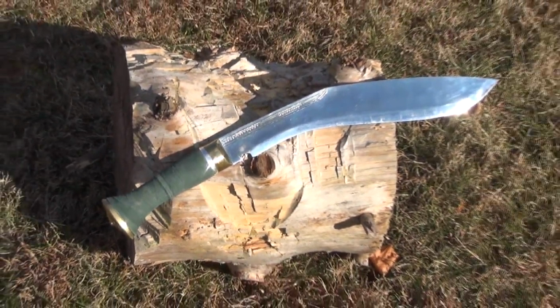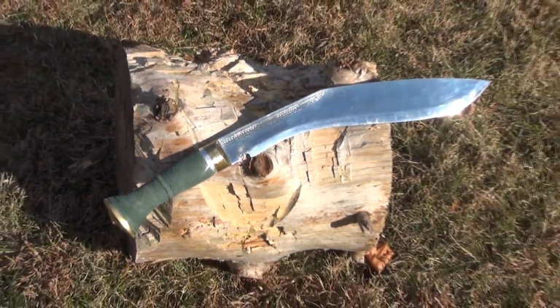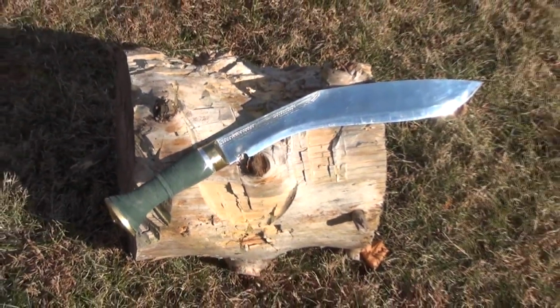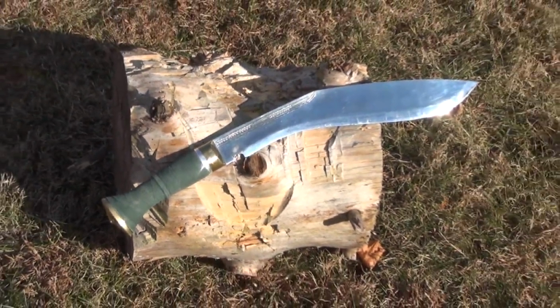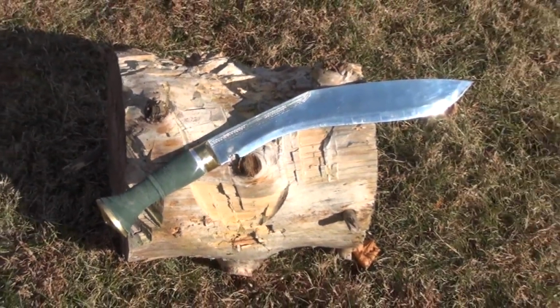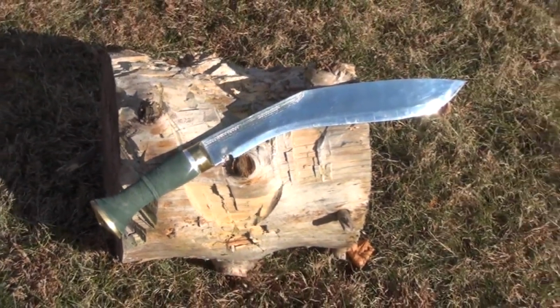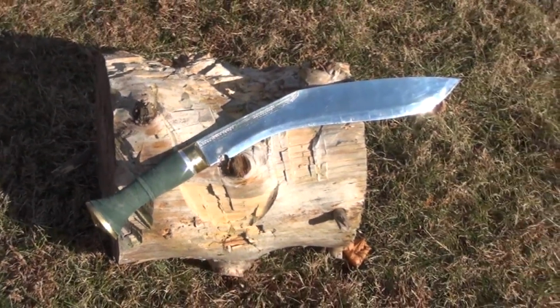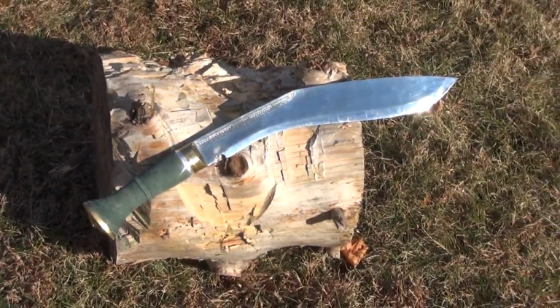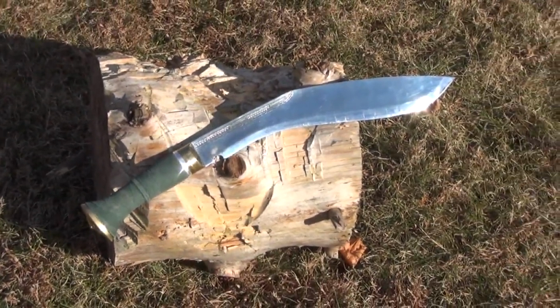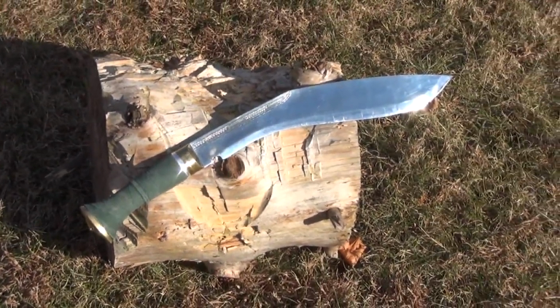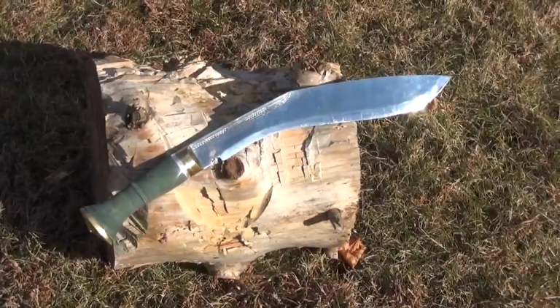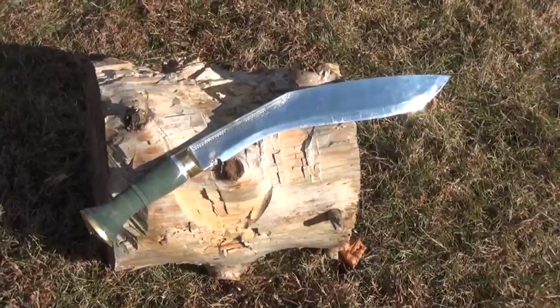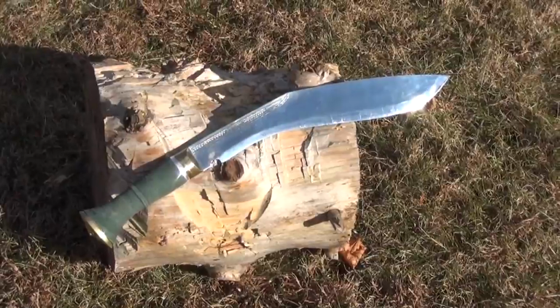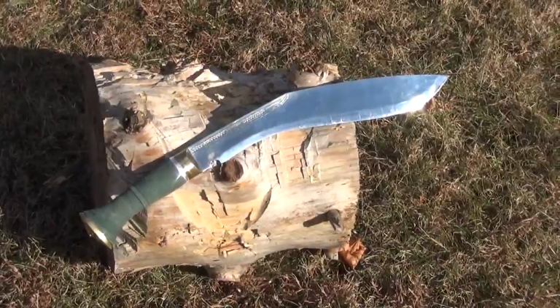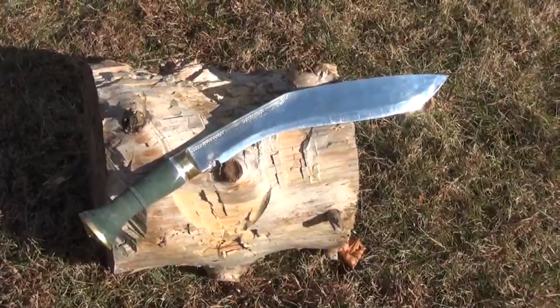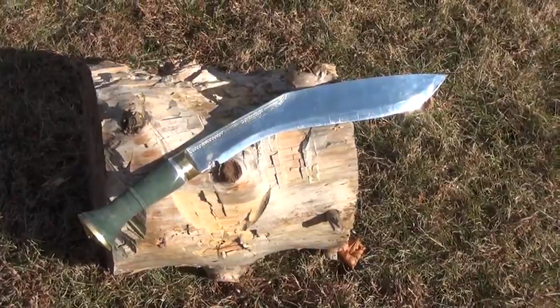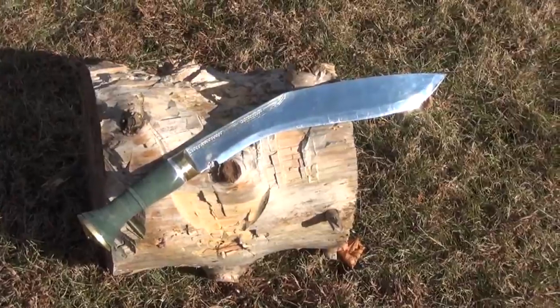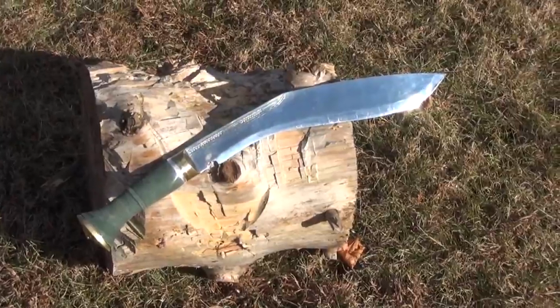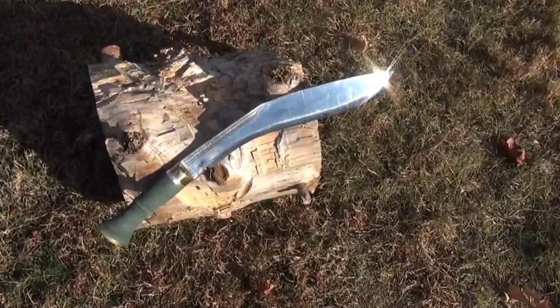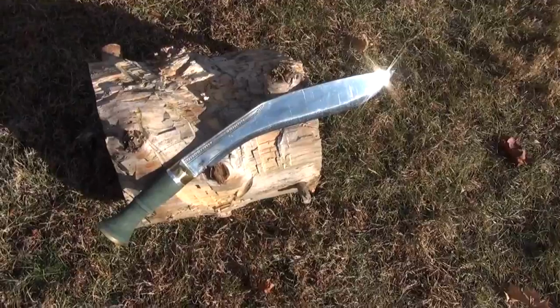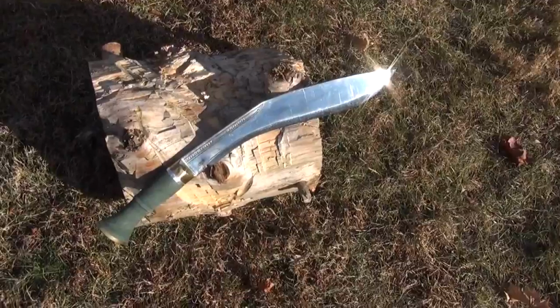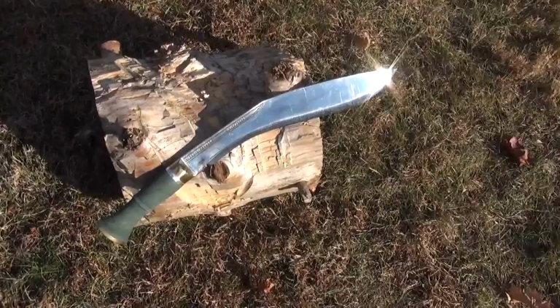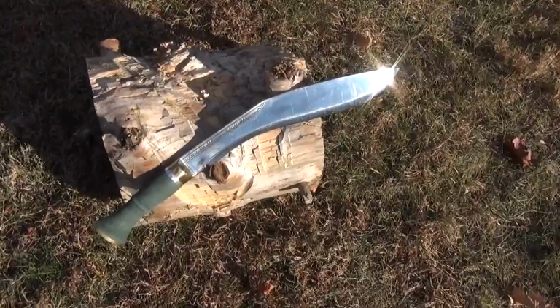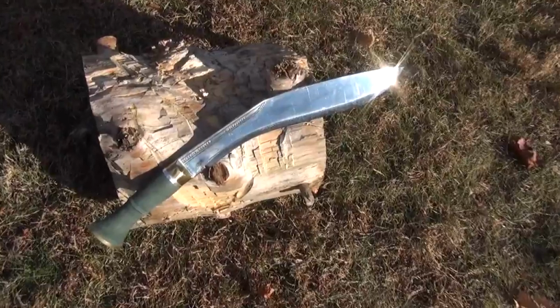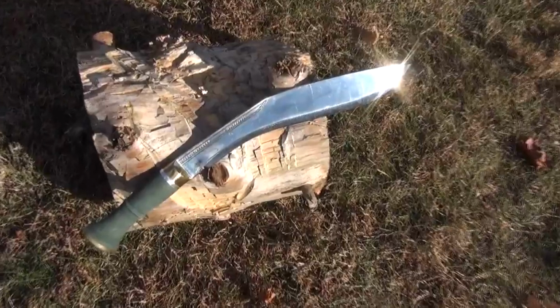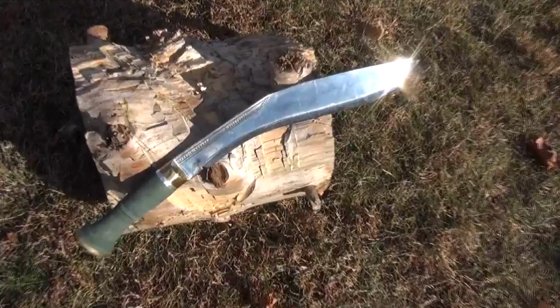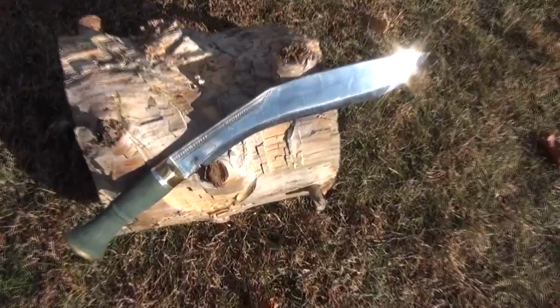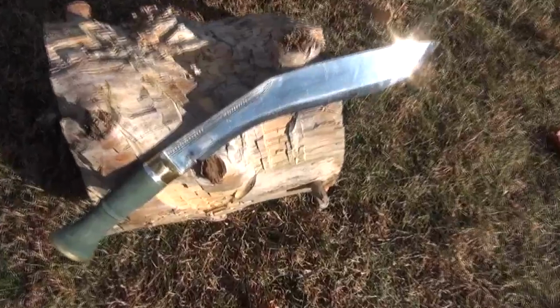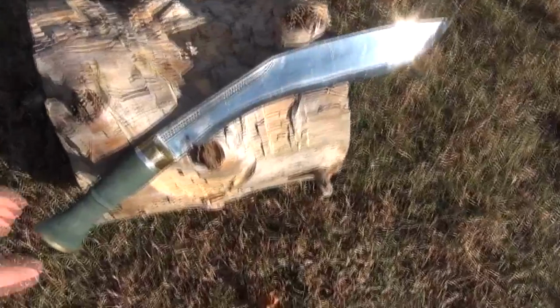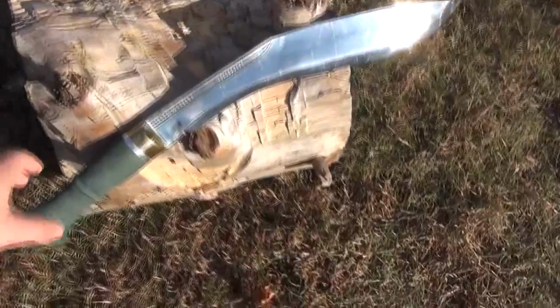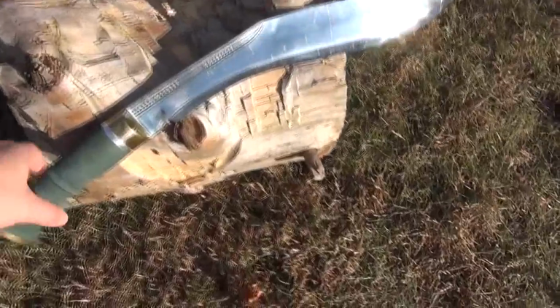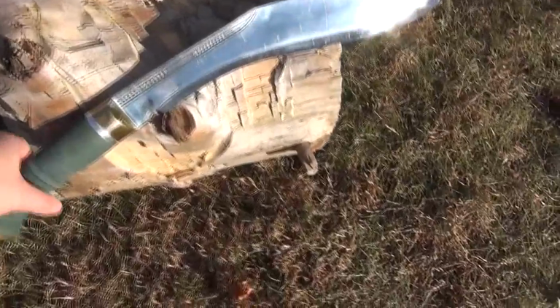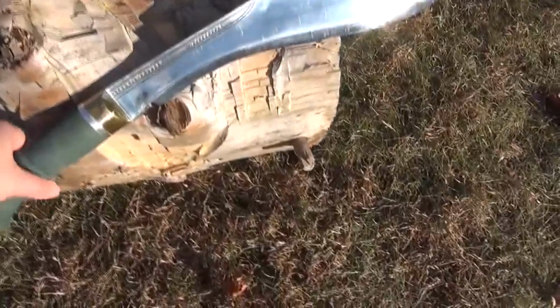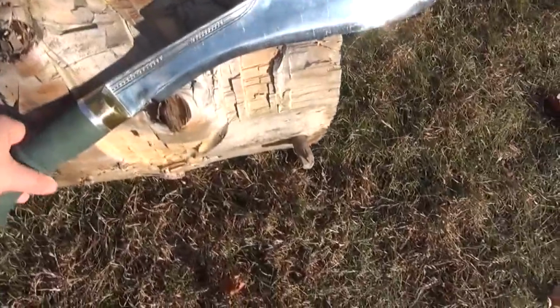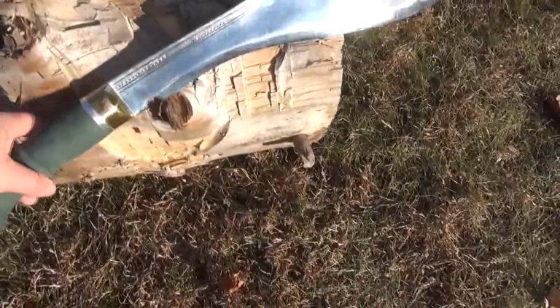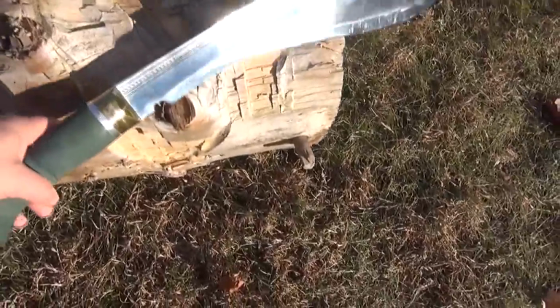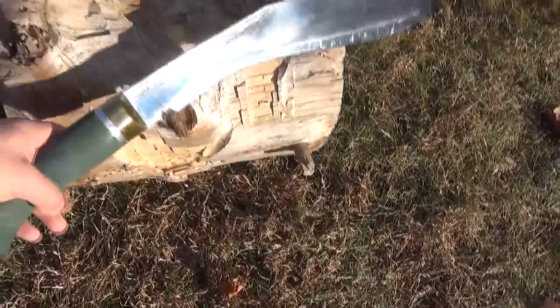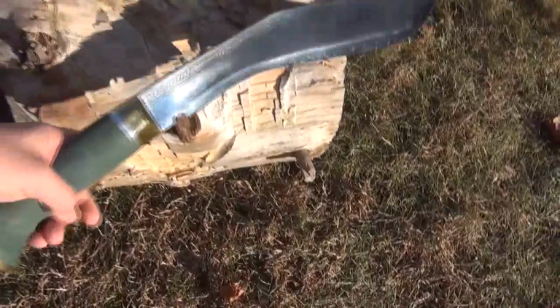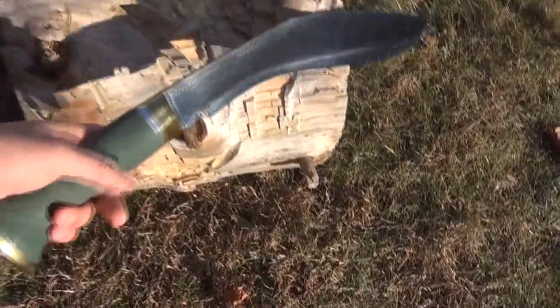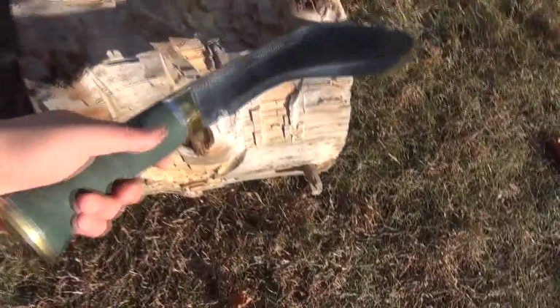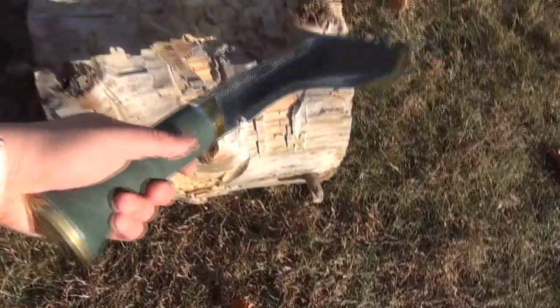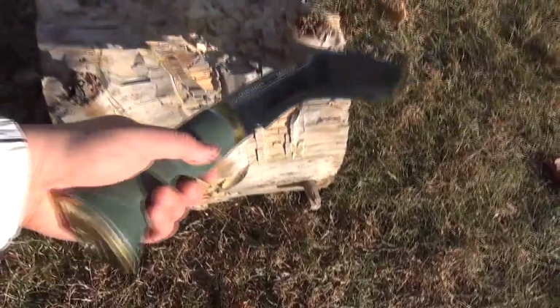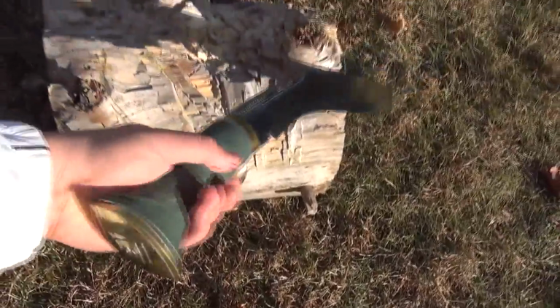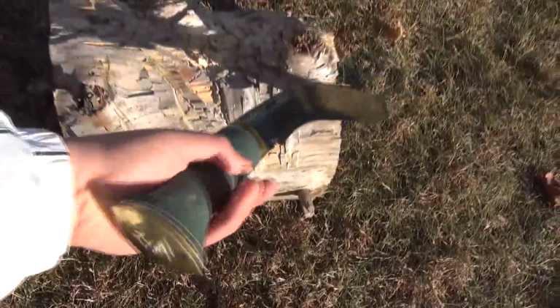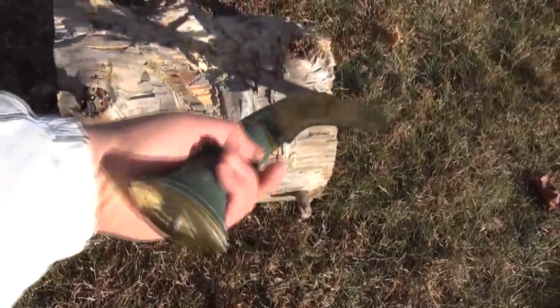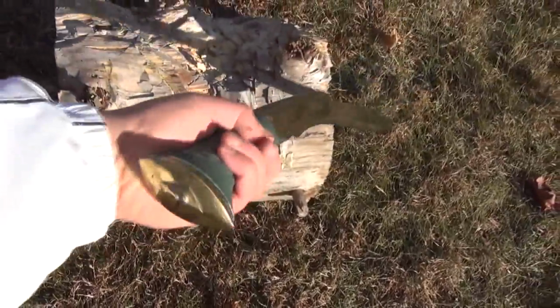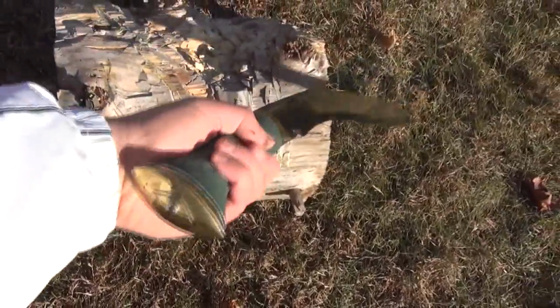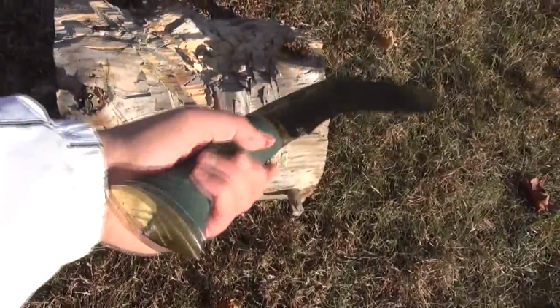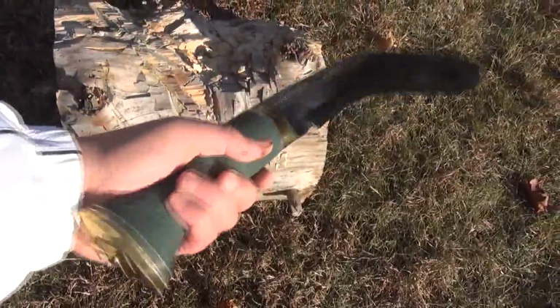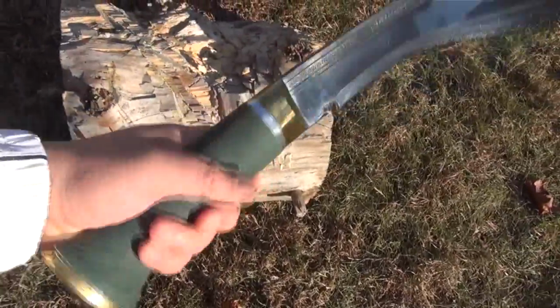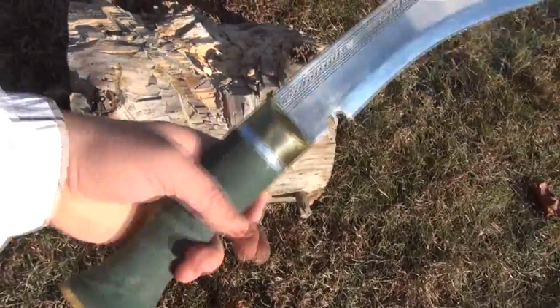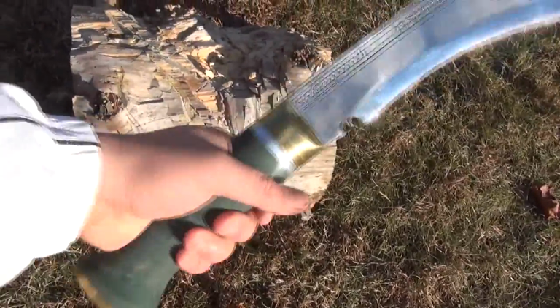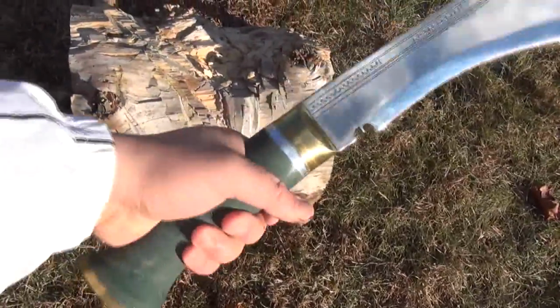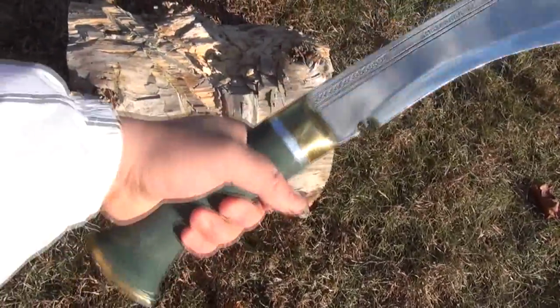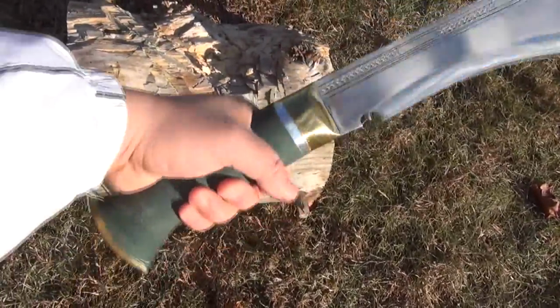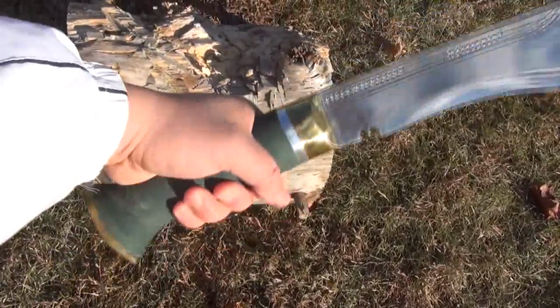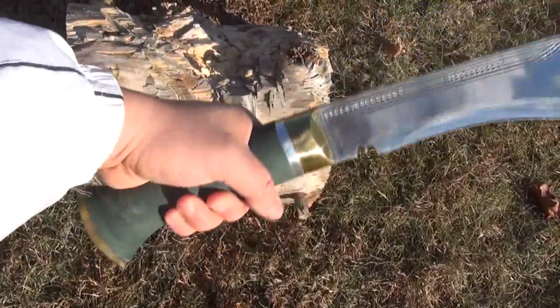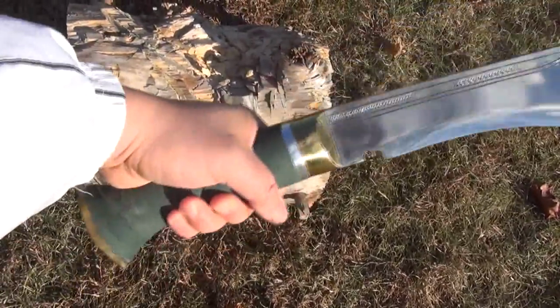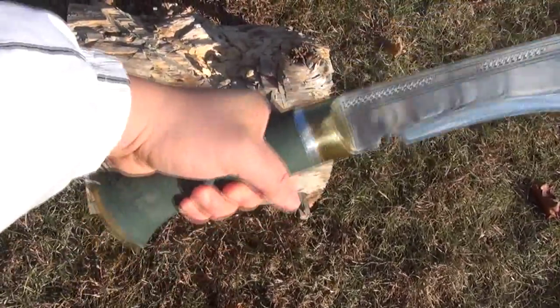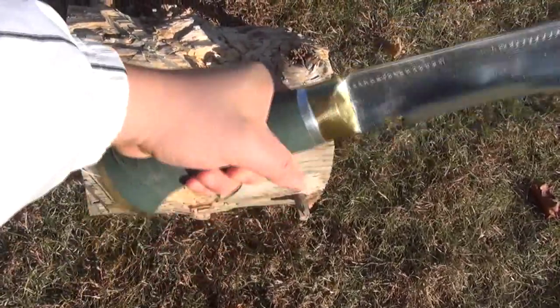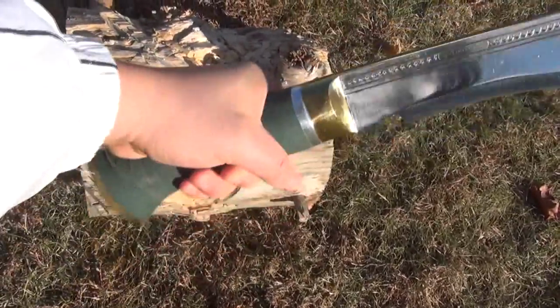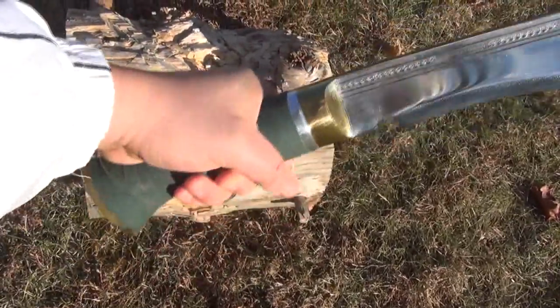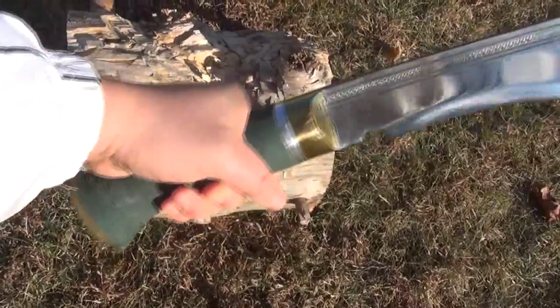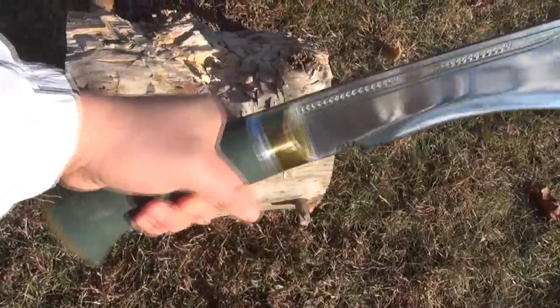Do you want to see this incredibly impressive piece of steel in motion? I know you do. And just to show you how large this particular one is, here's my hand.